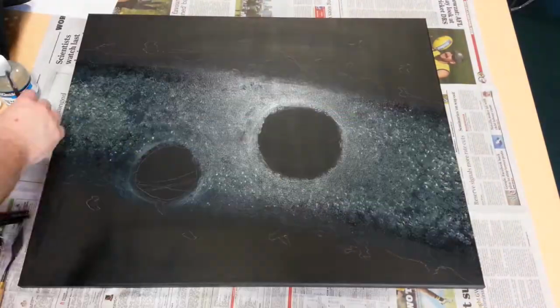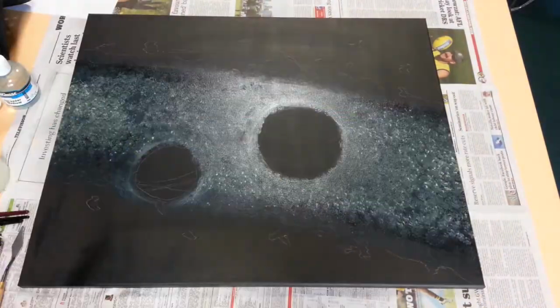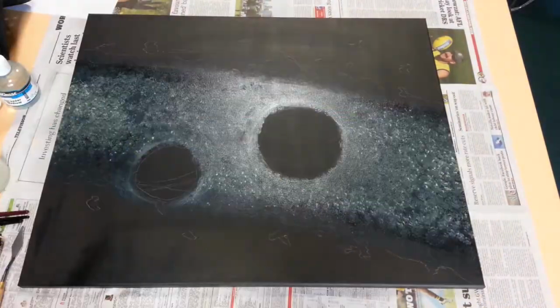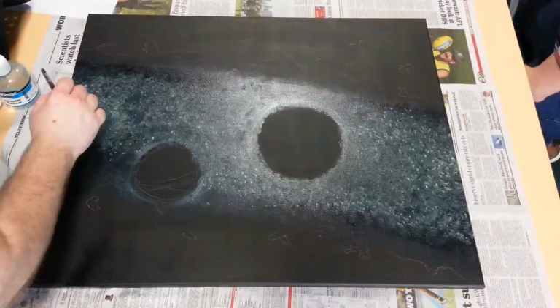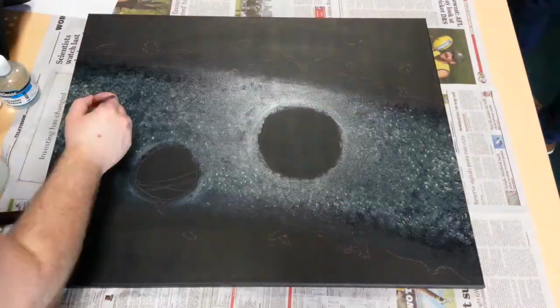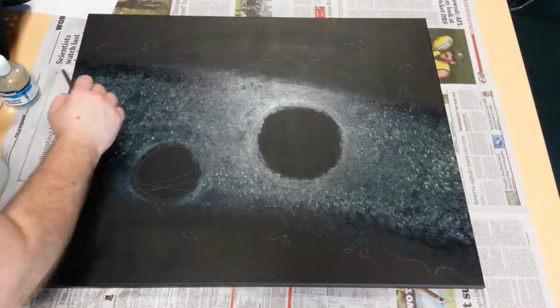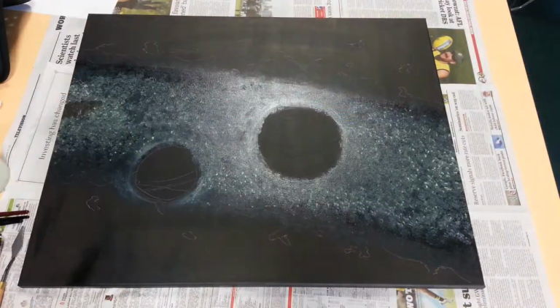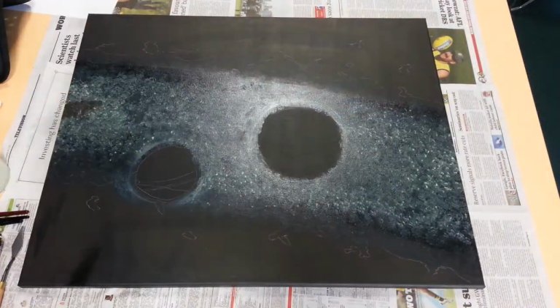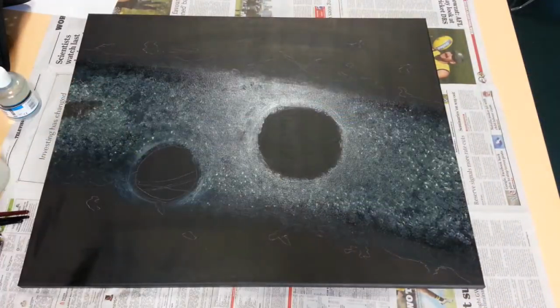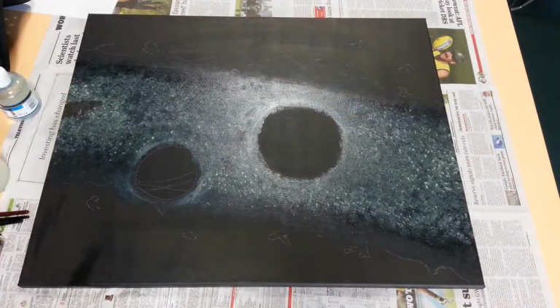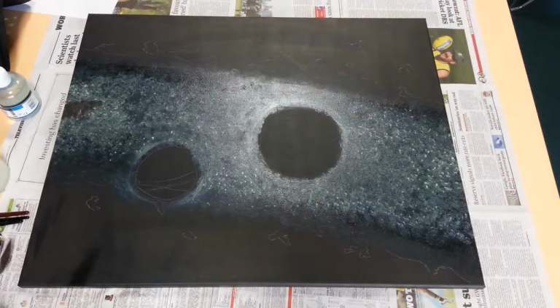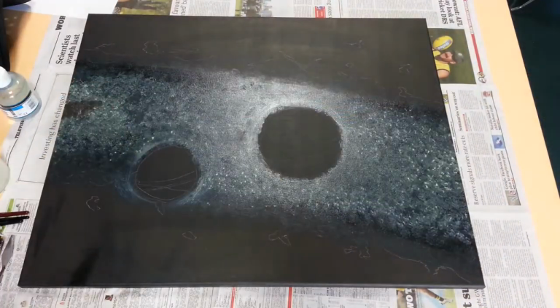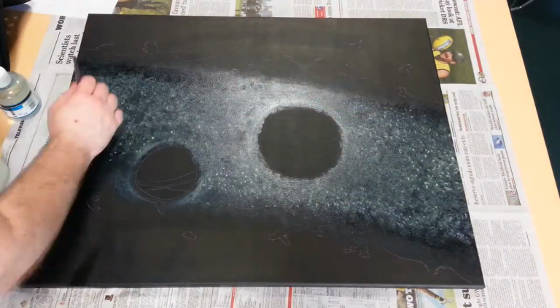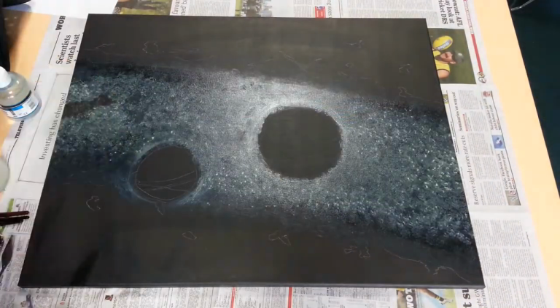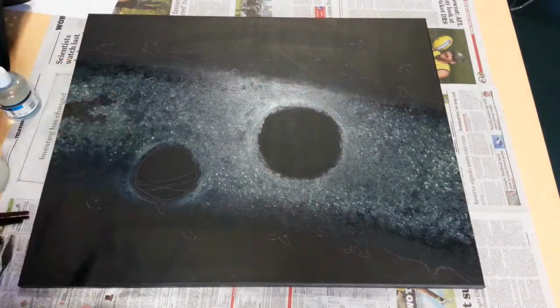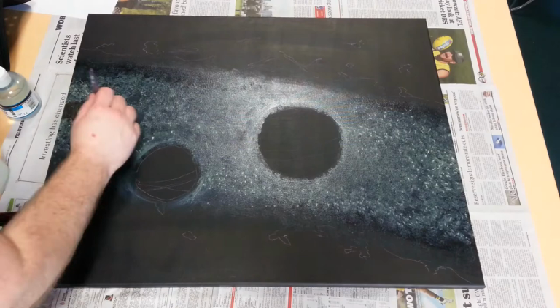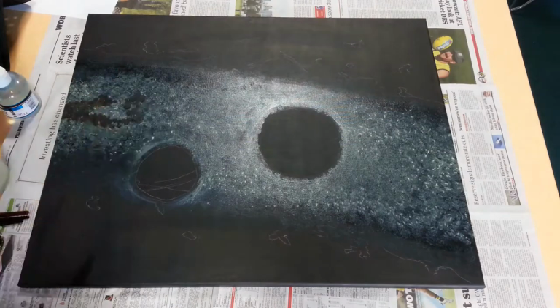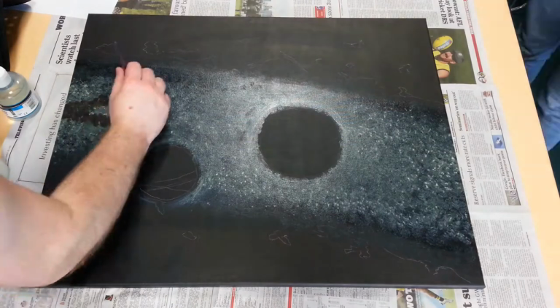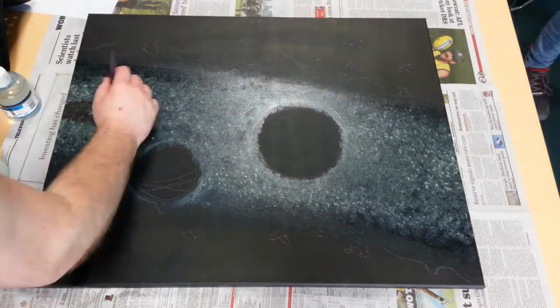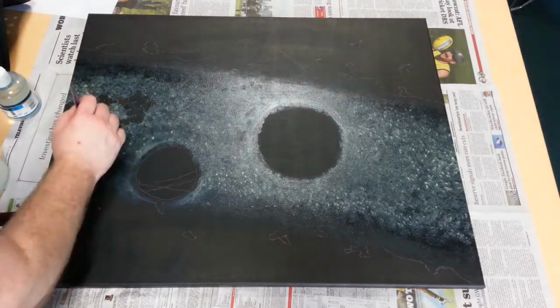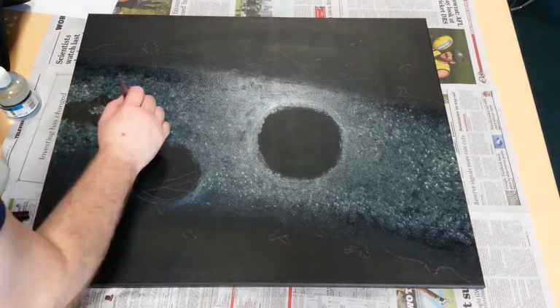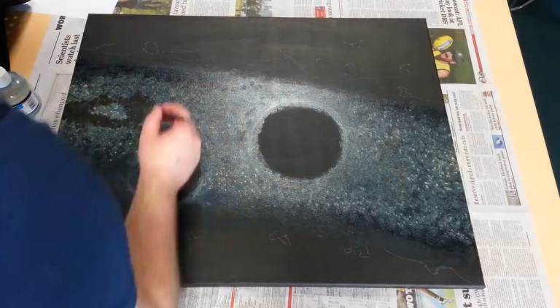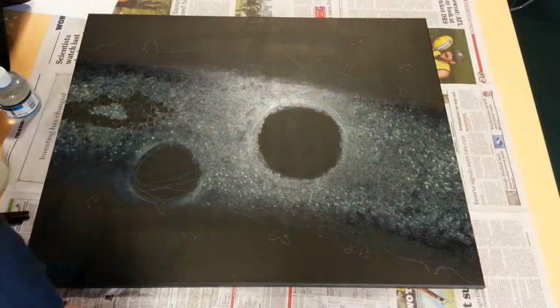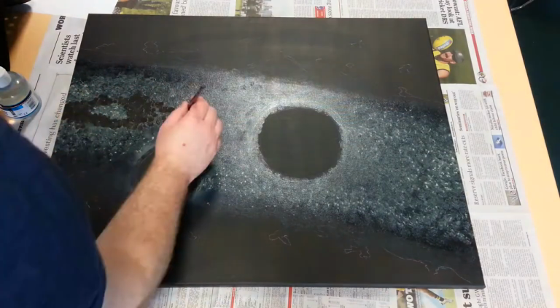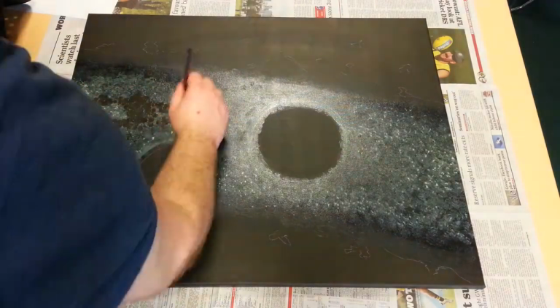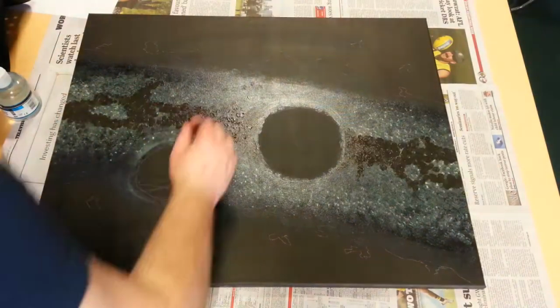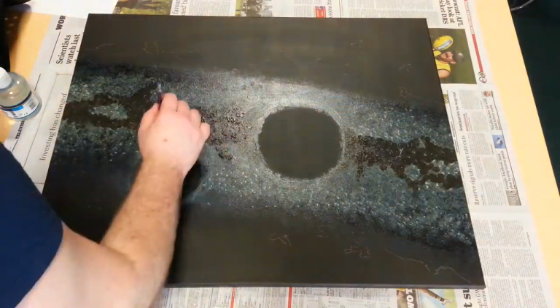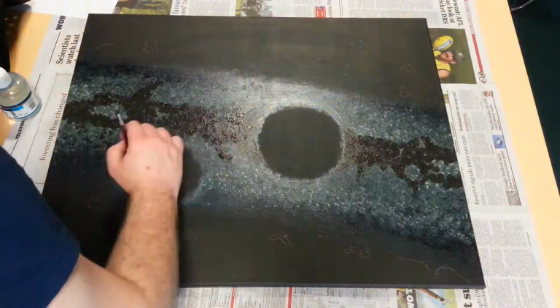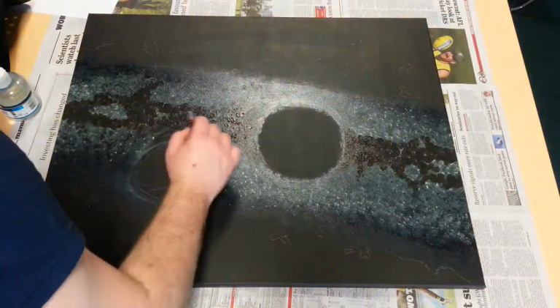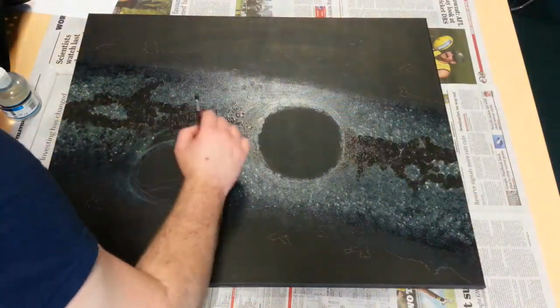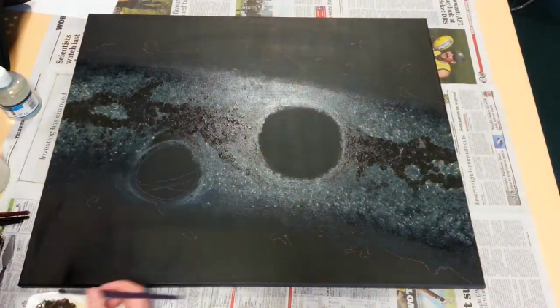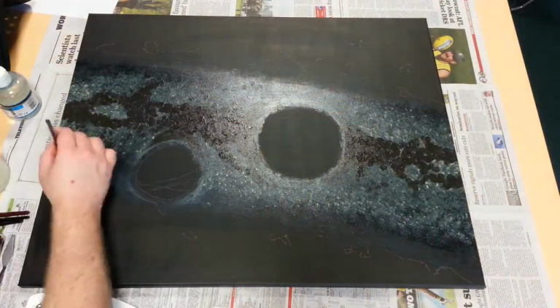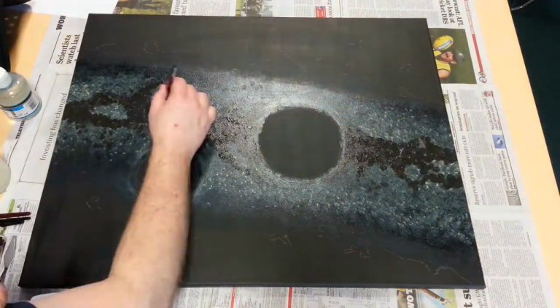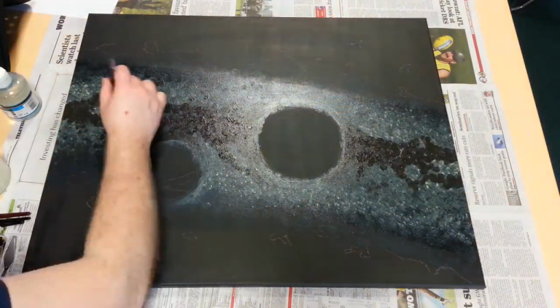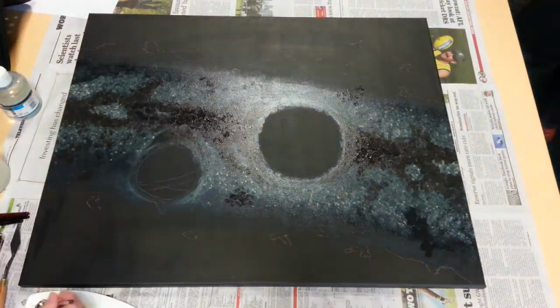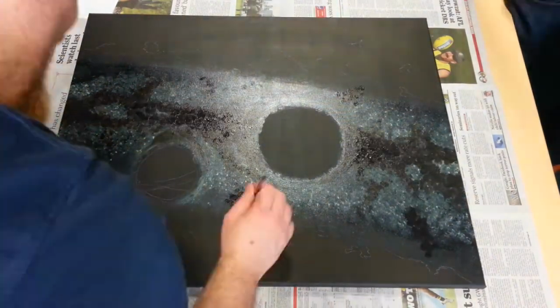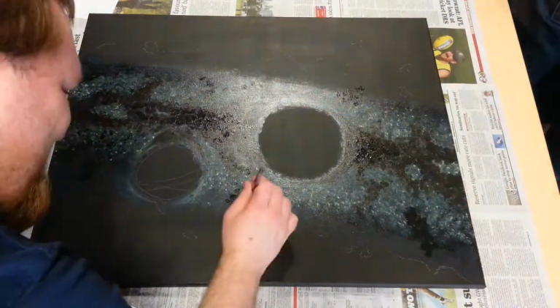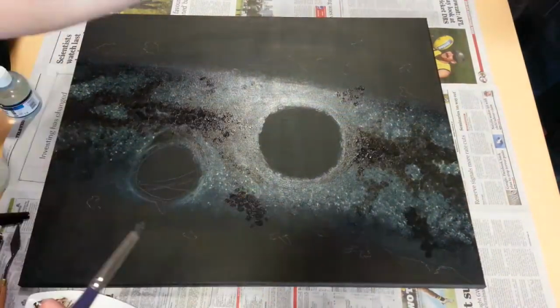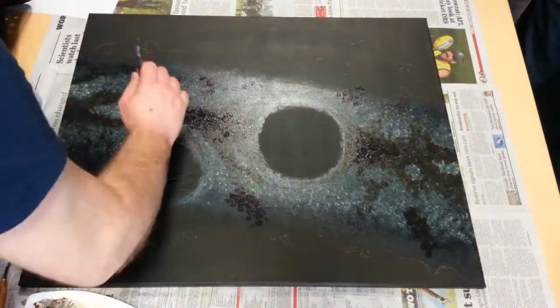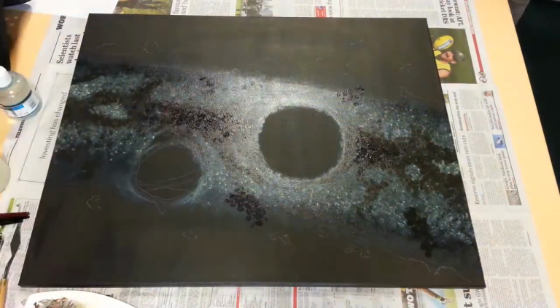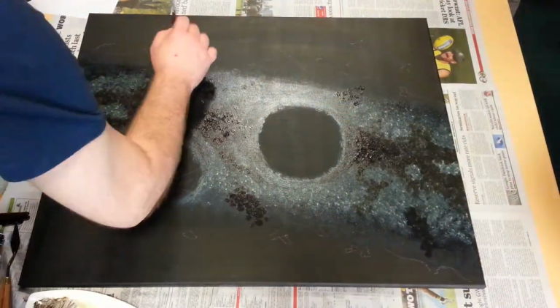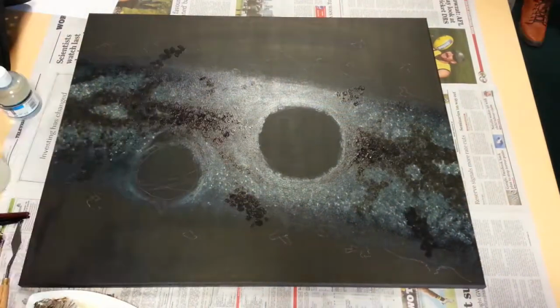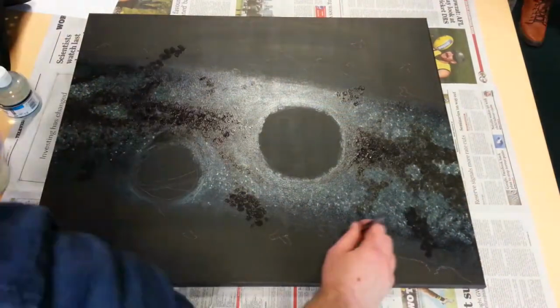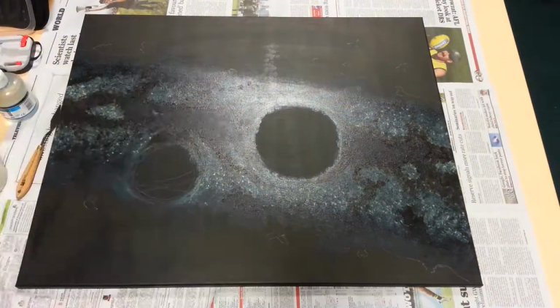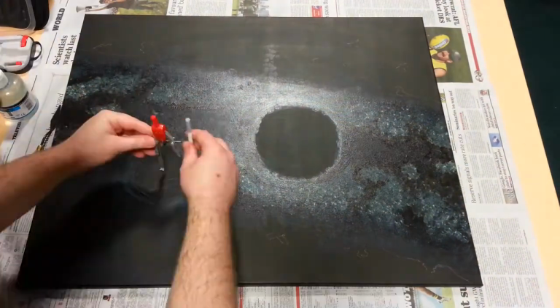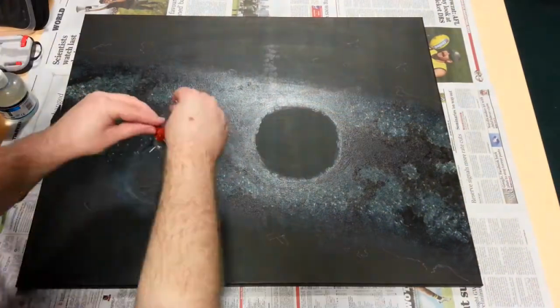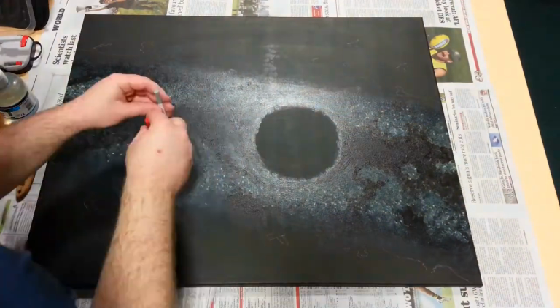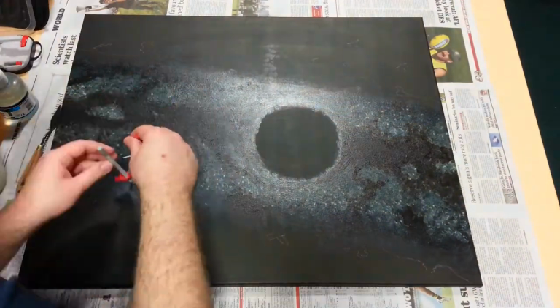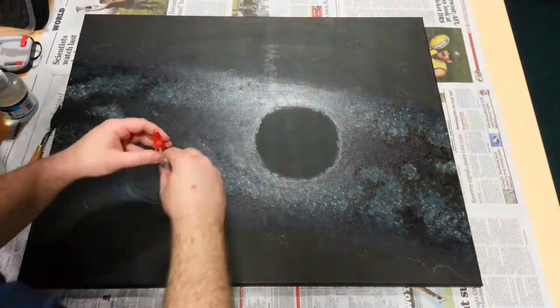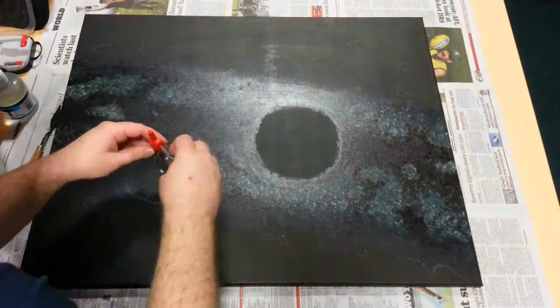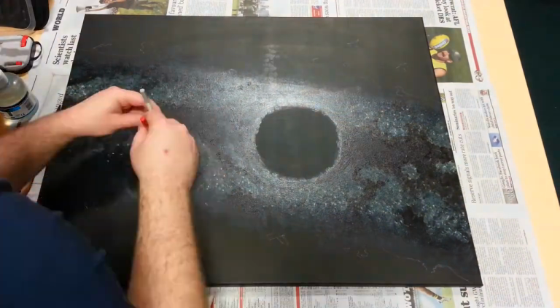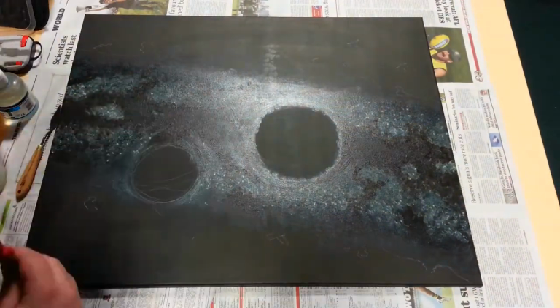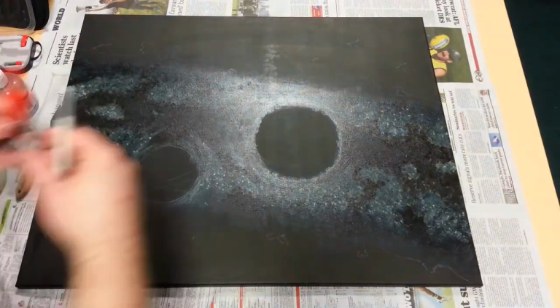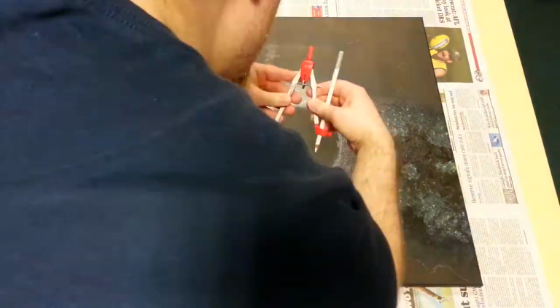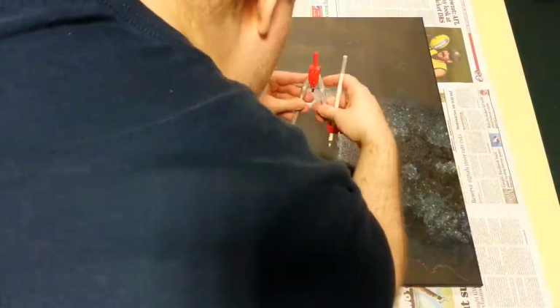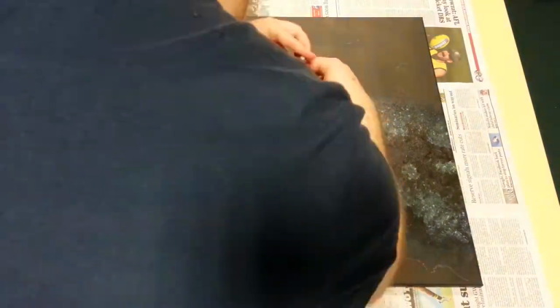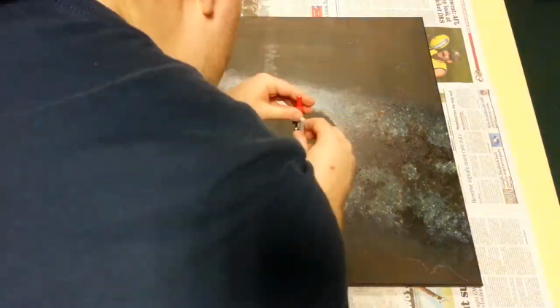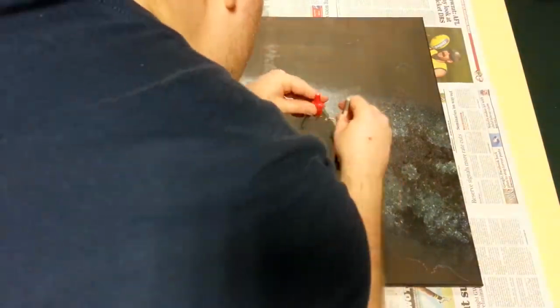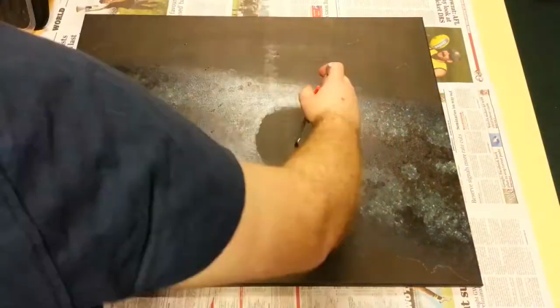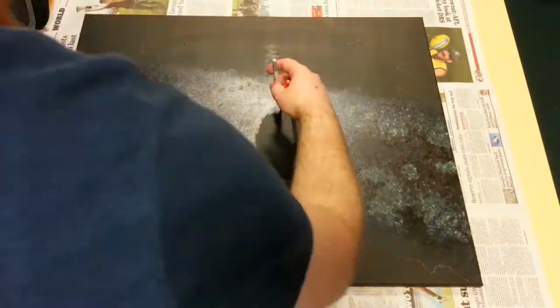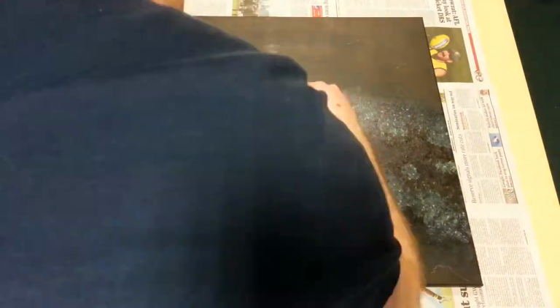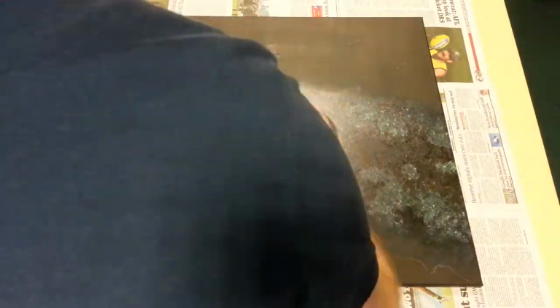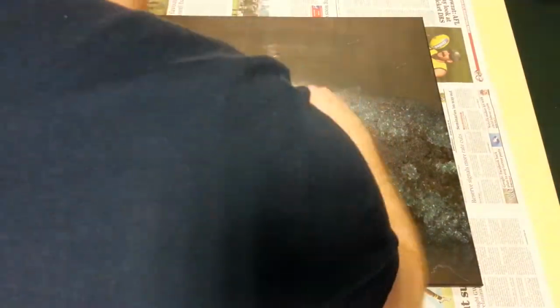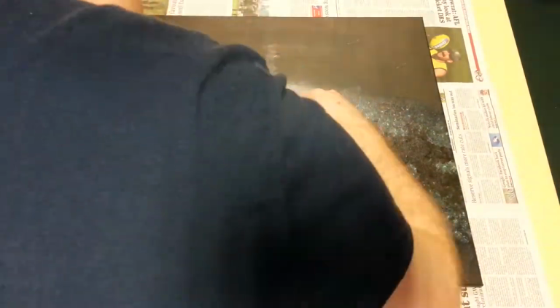Next, I added some dusty clouds to the background using umber — whether raw or burnt, I don't remember — then used a compass to work out the black holes' silhouettes.